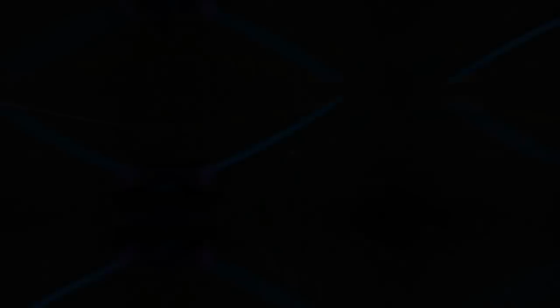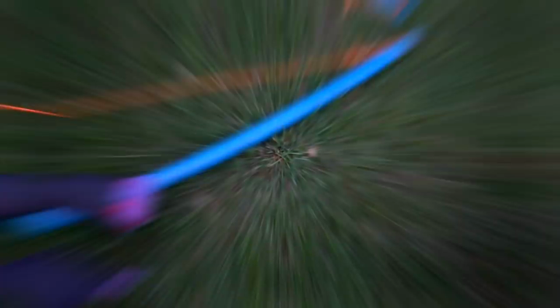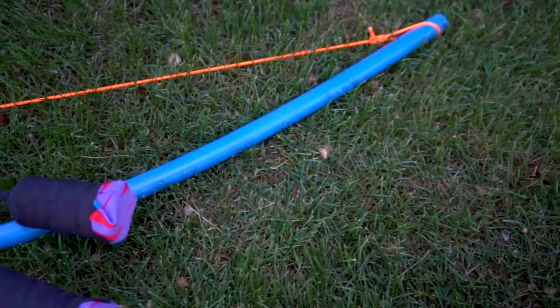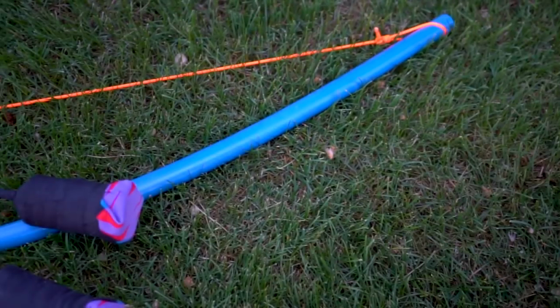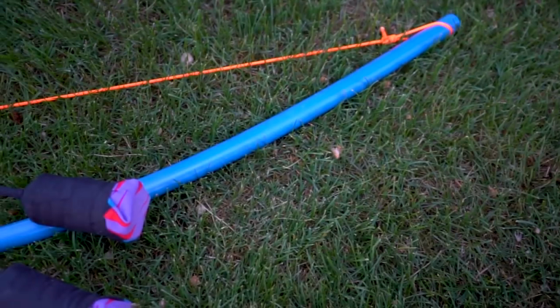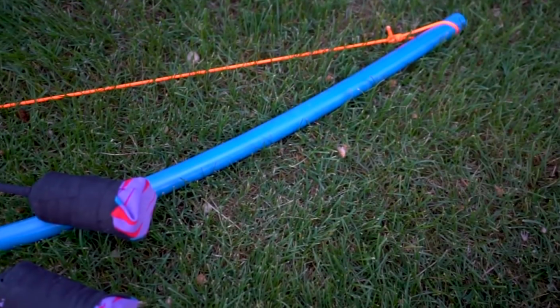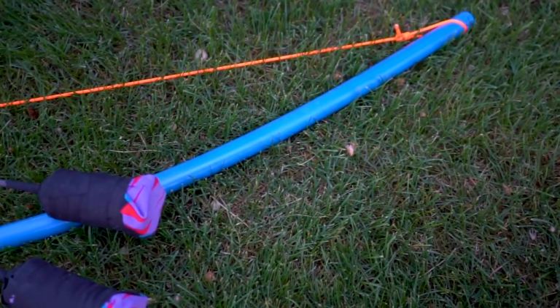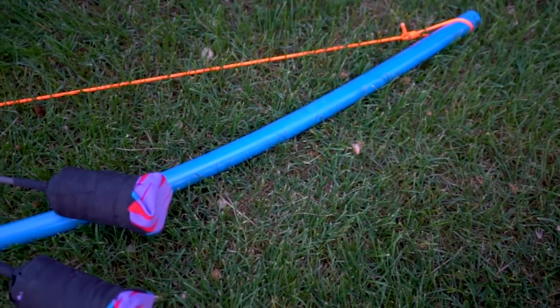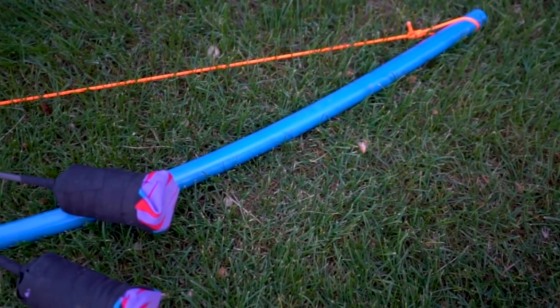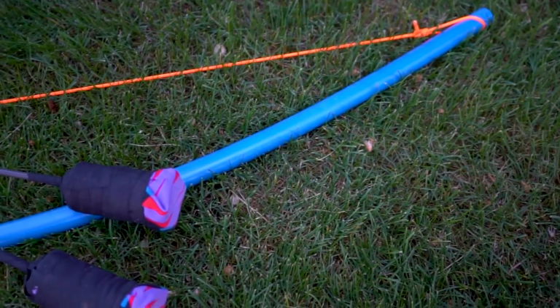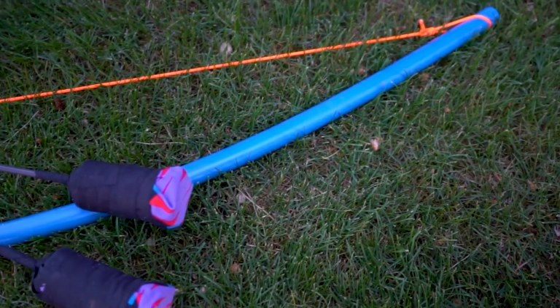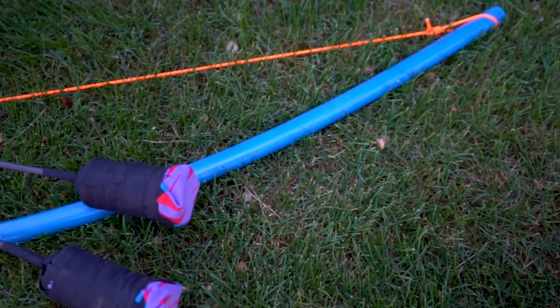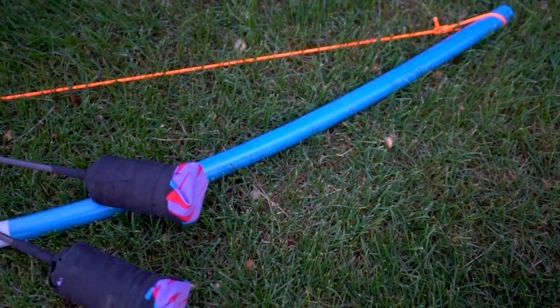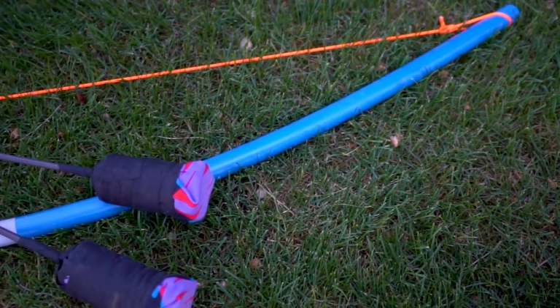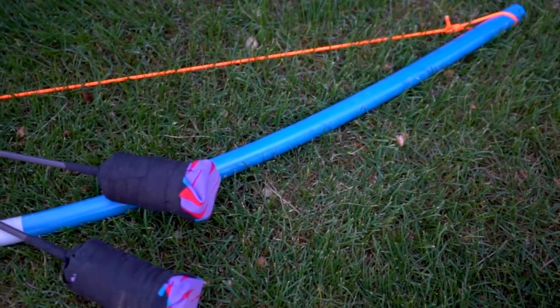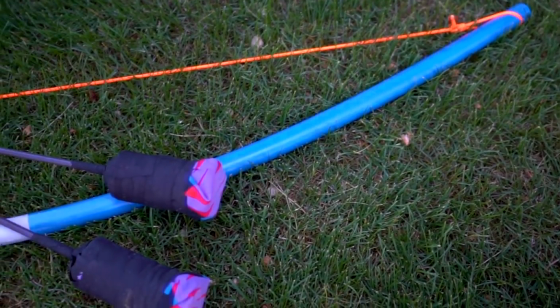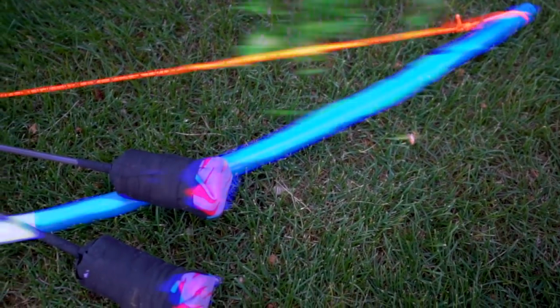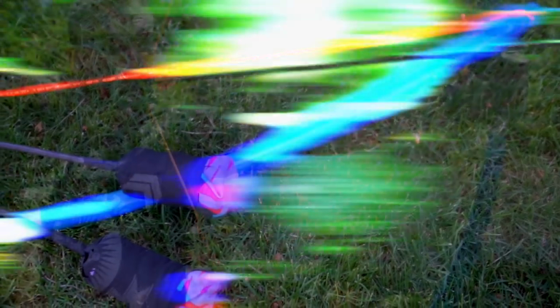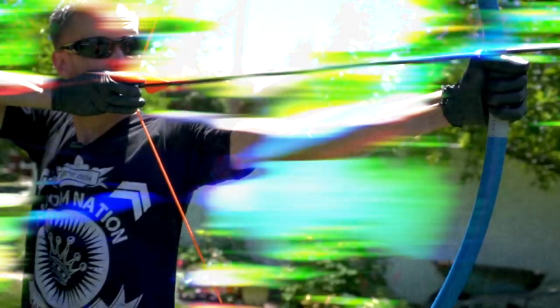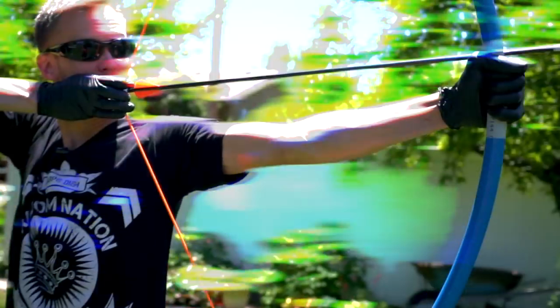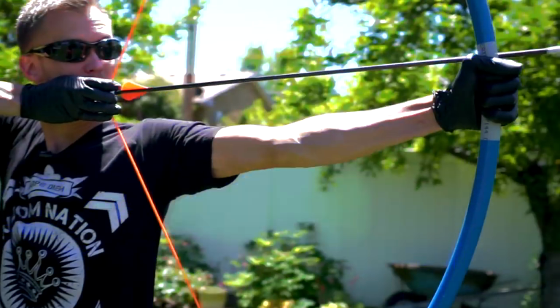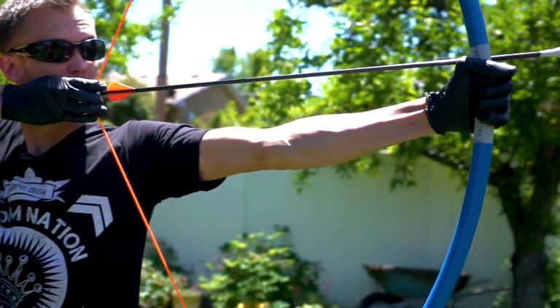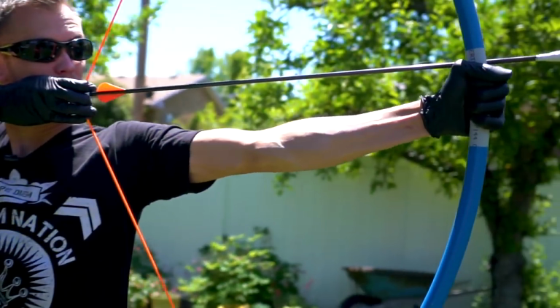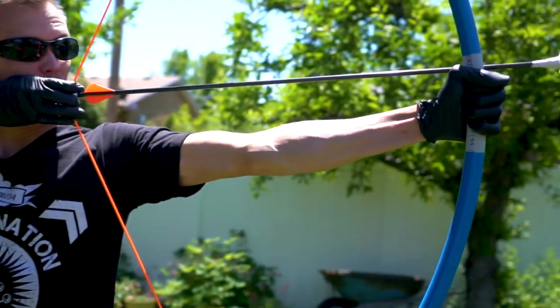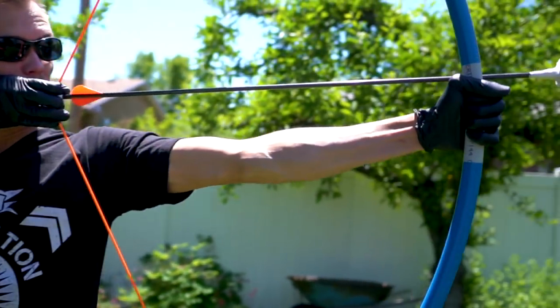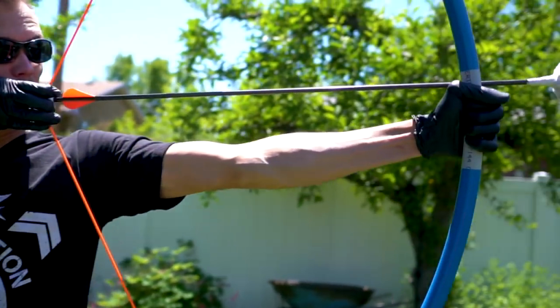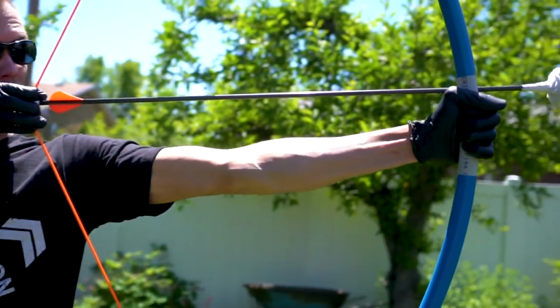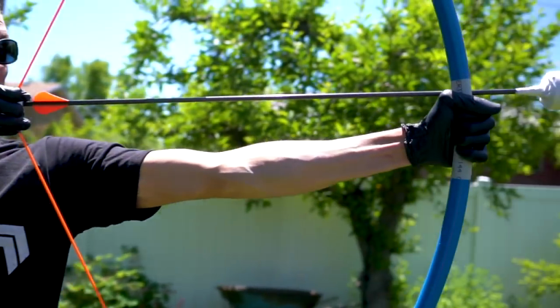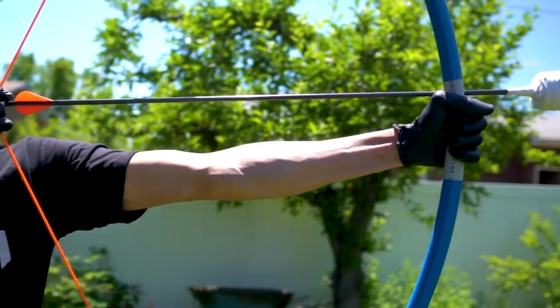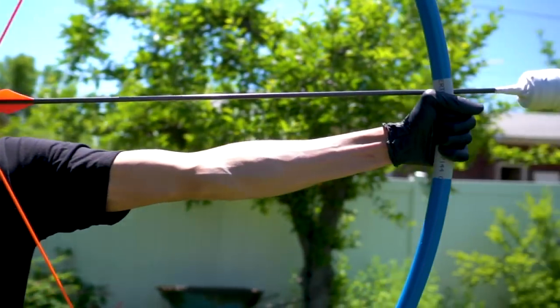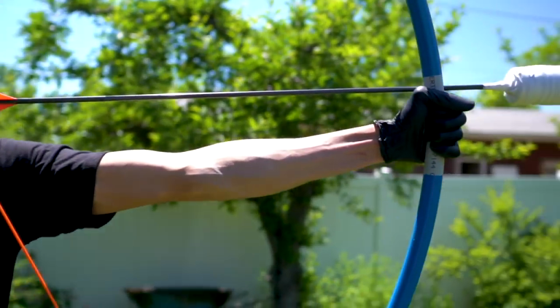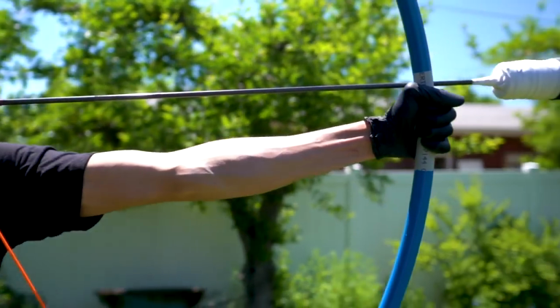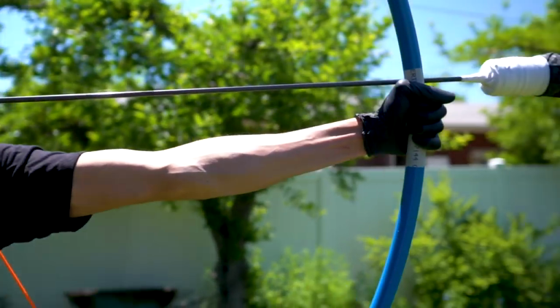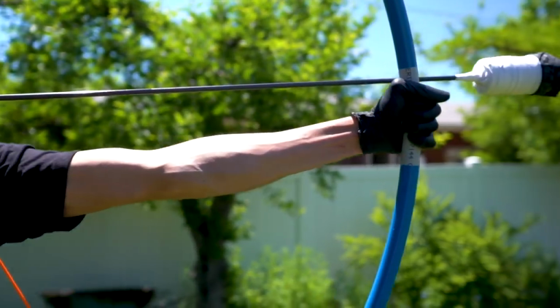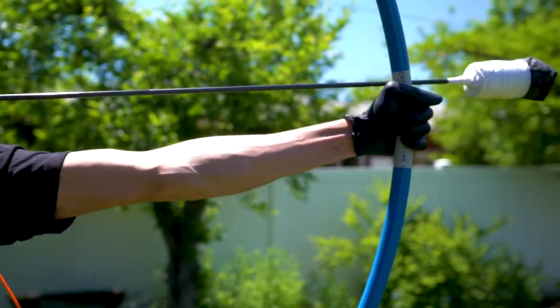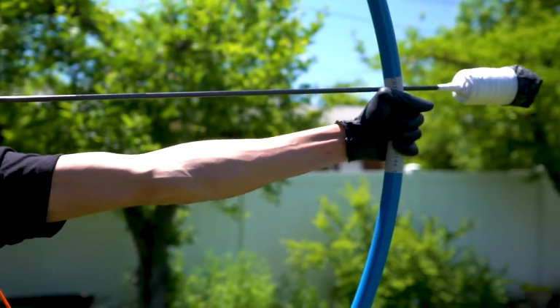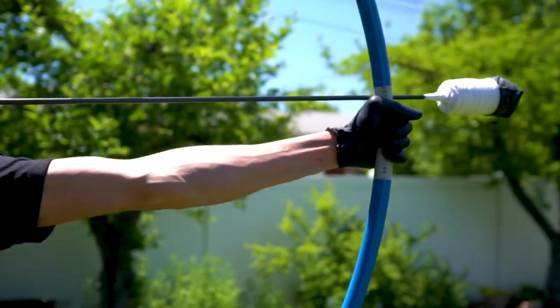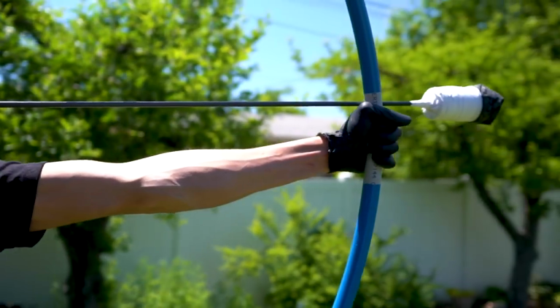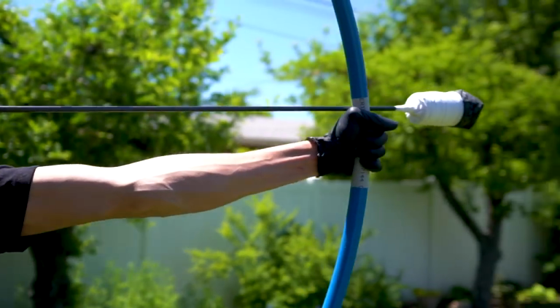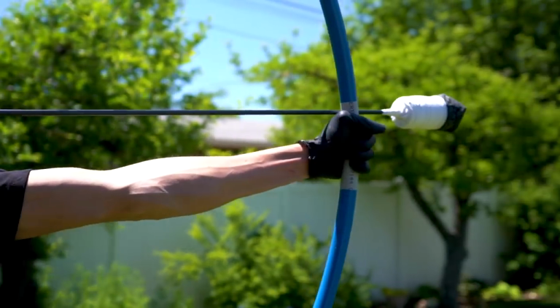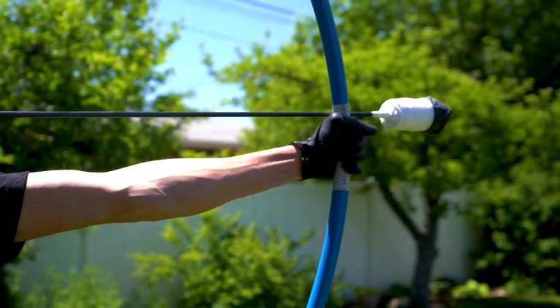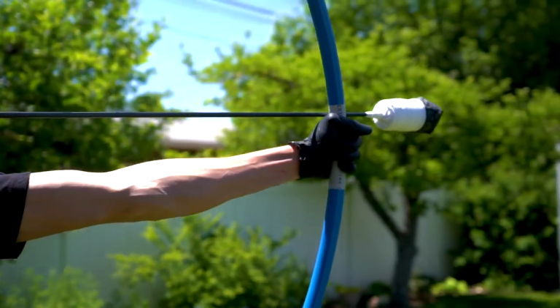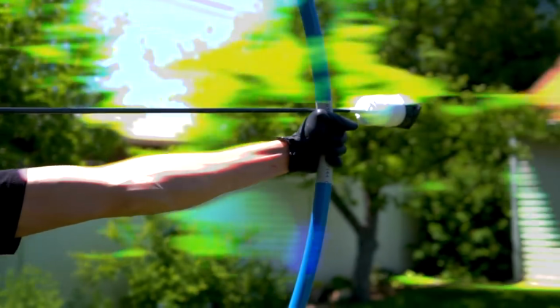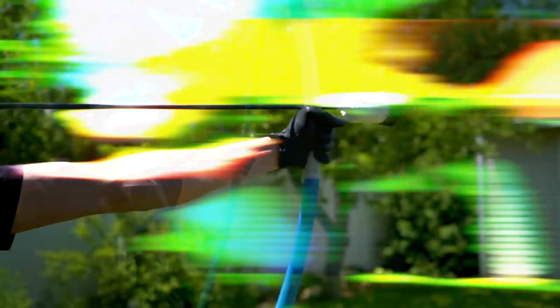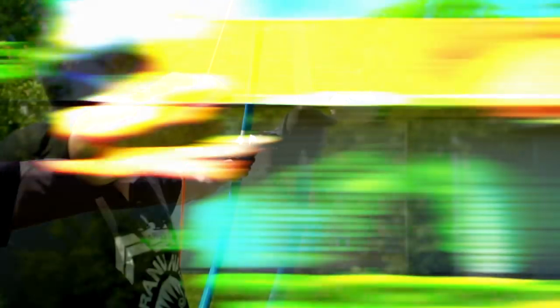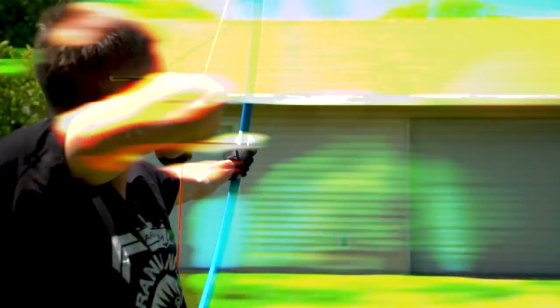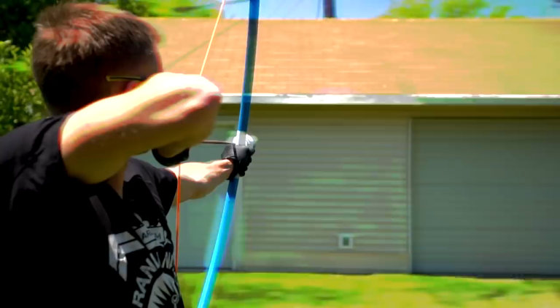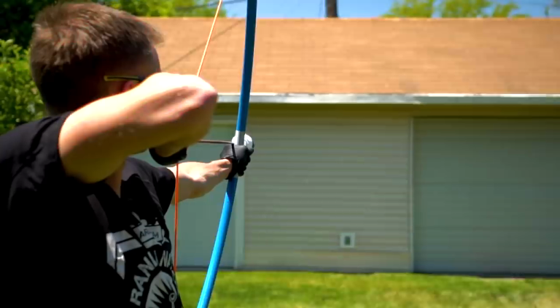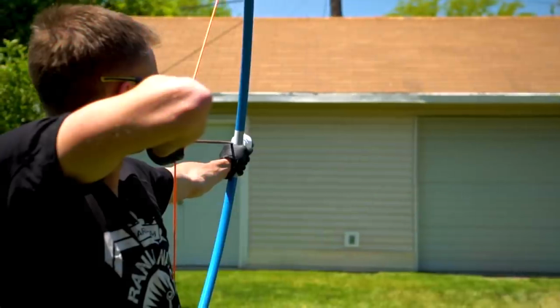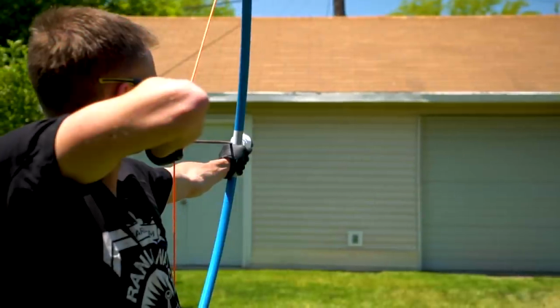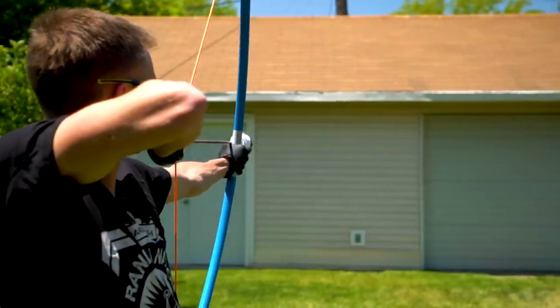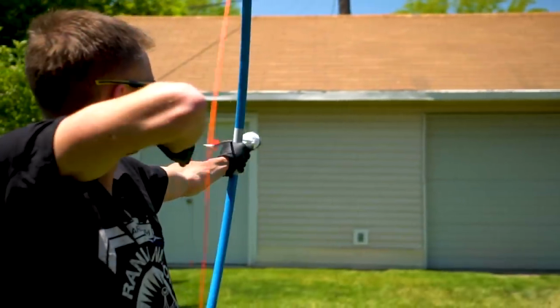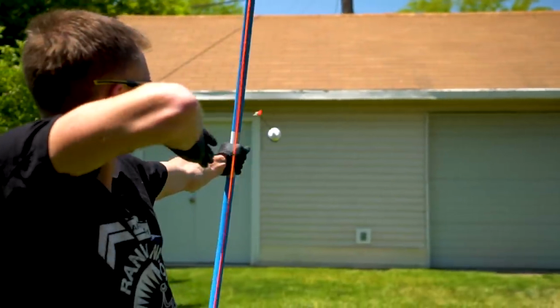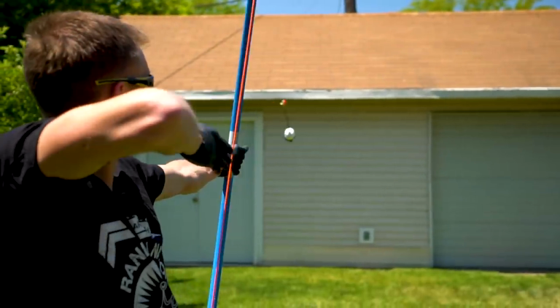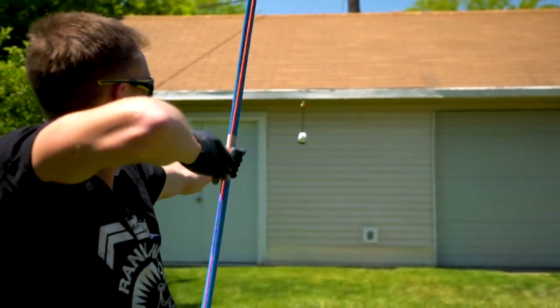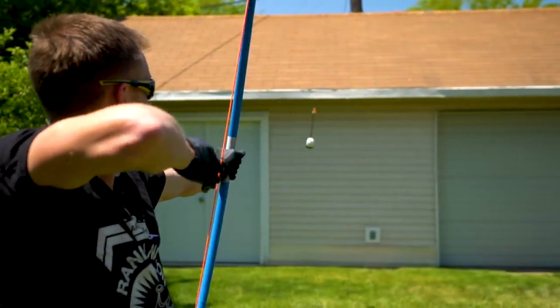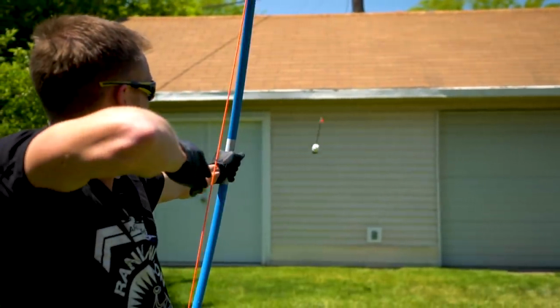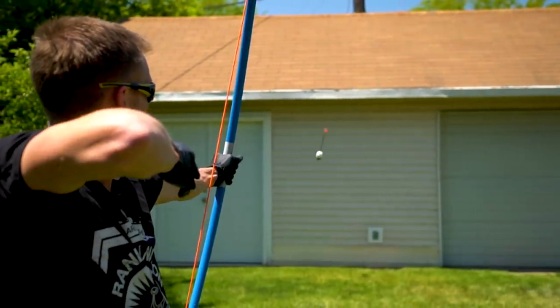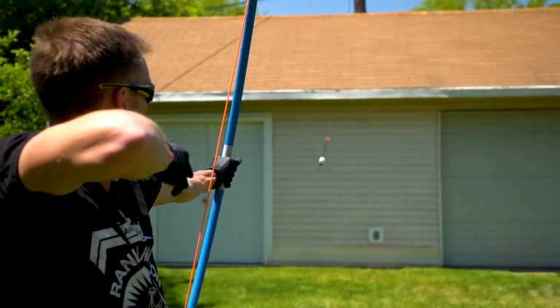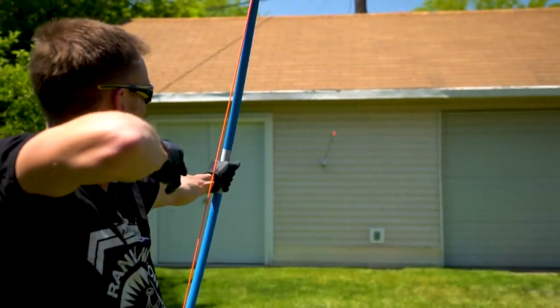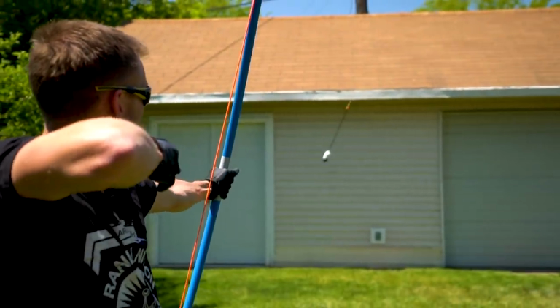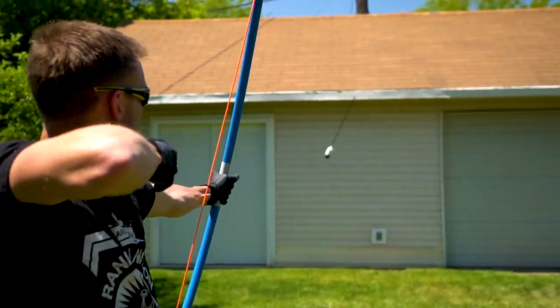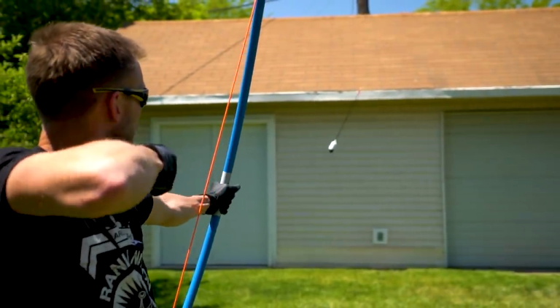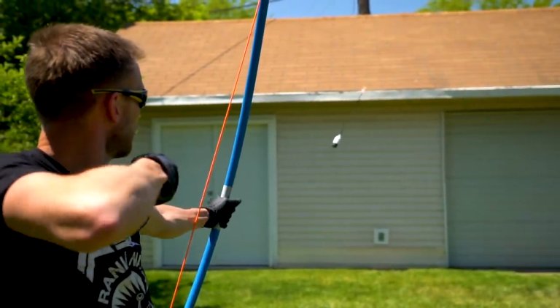Today's gonna be the first of a two-part video showing how to make a person-safe set of bow and arrows that you can use to play tag with your friends.